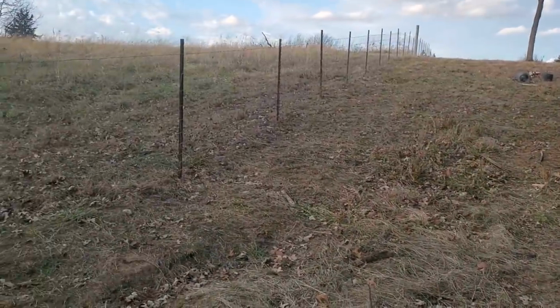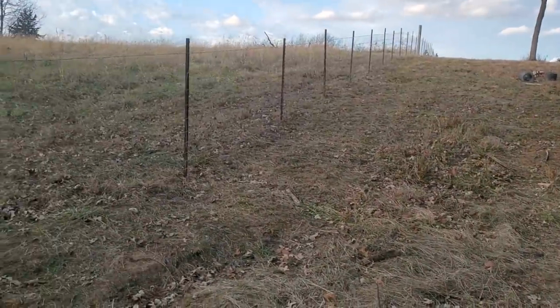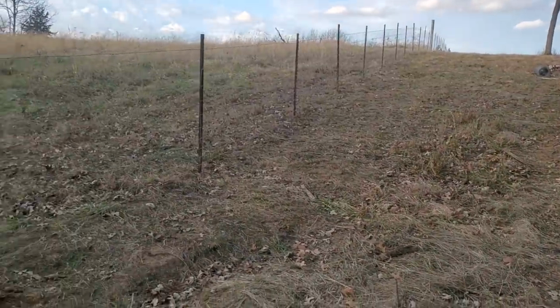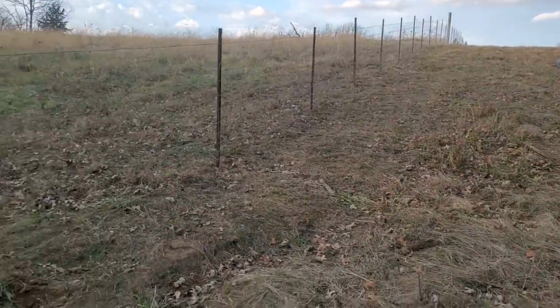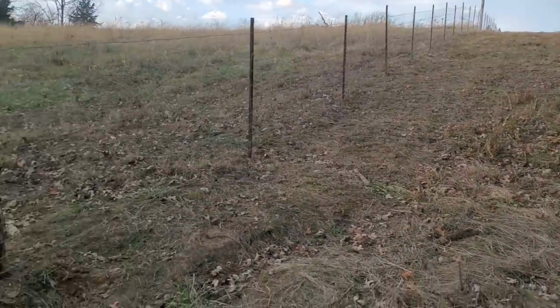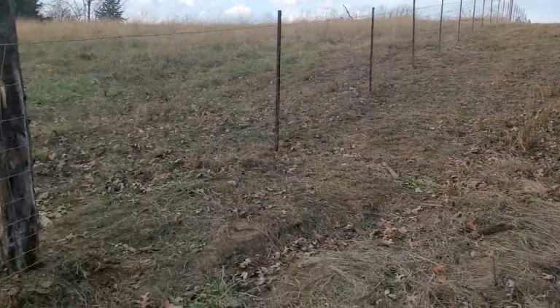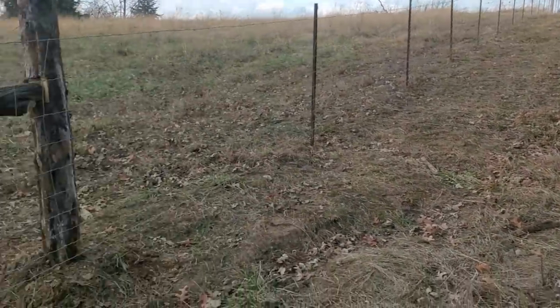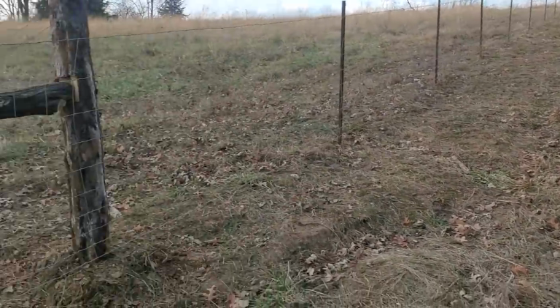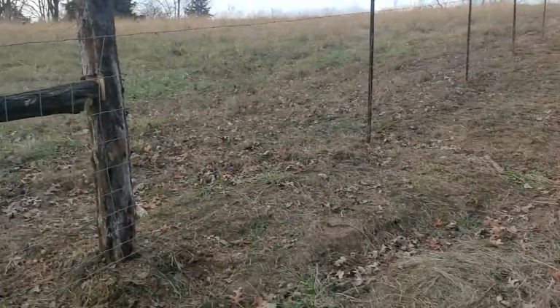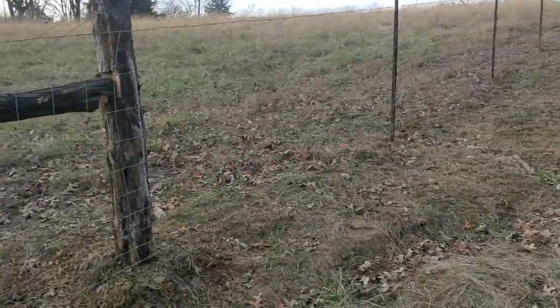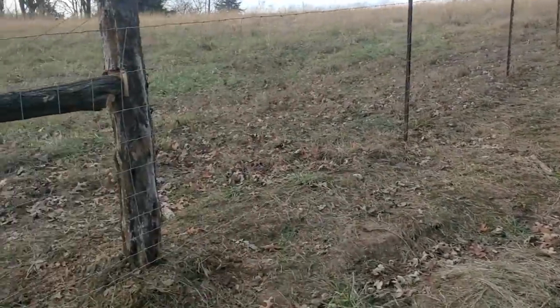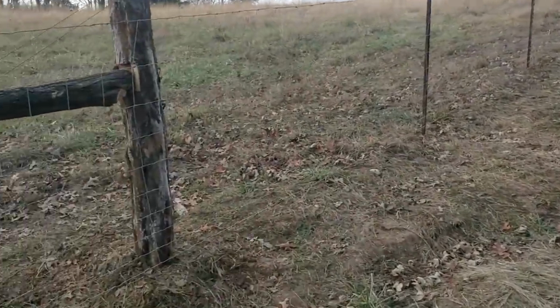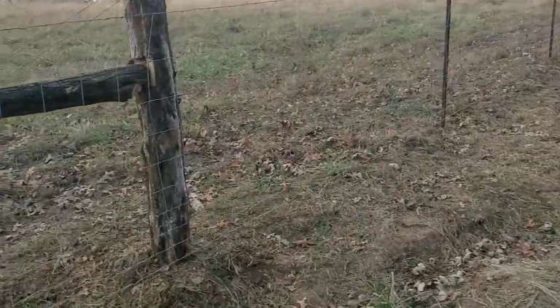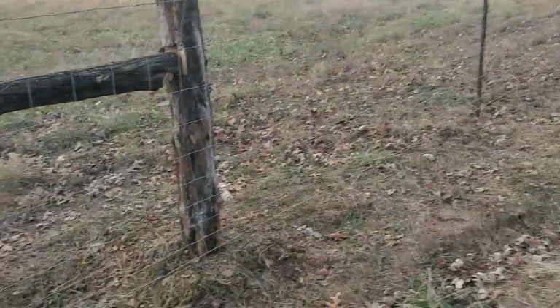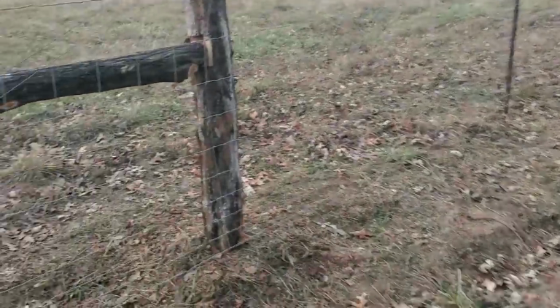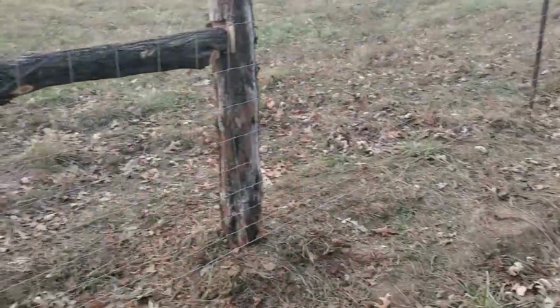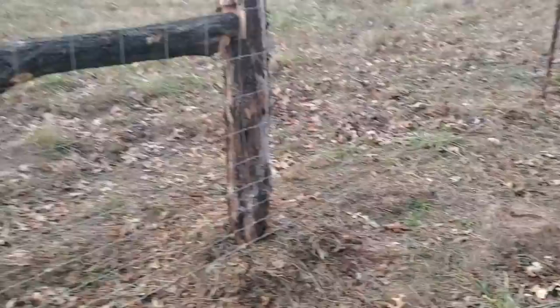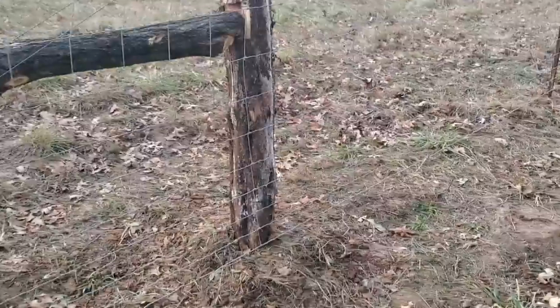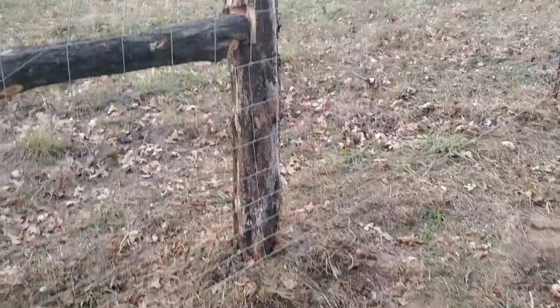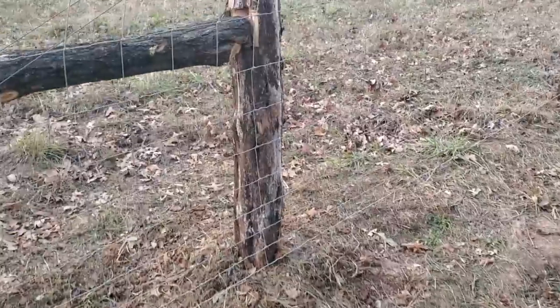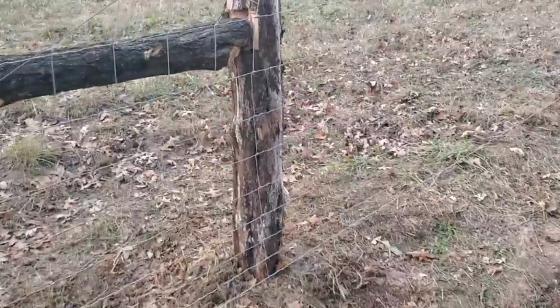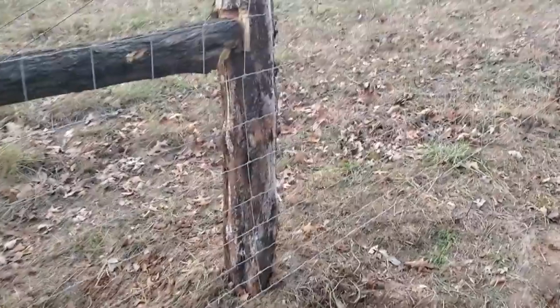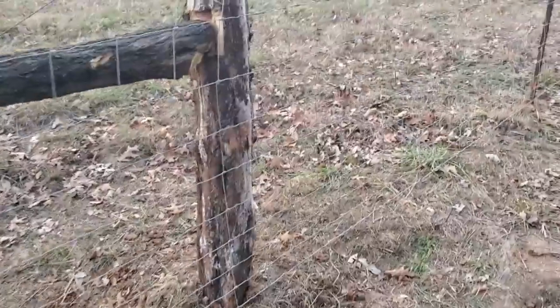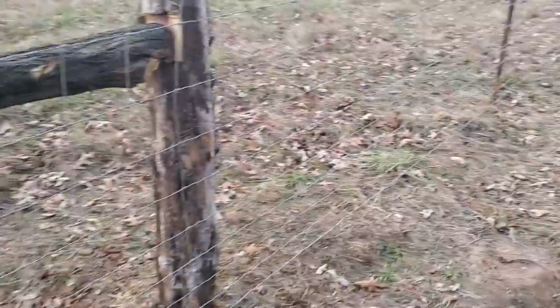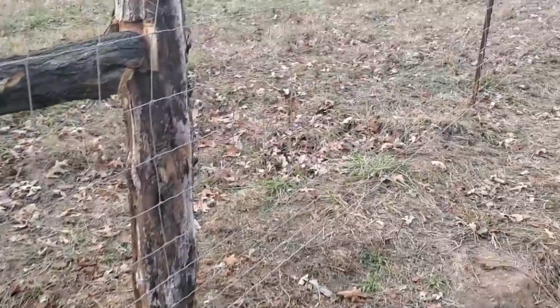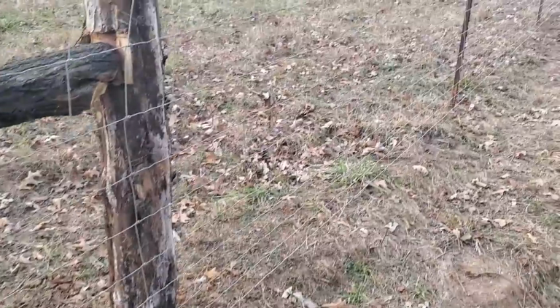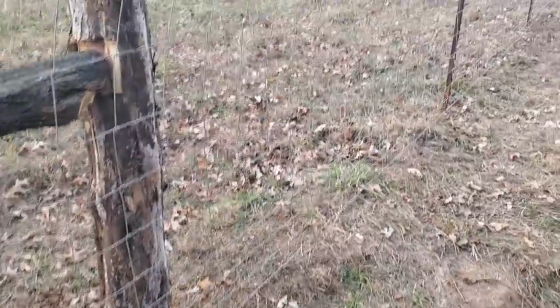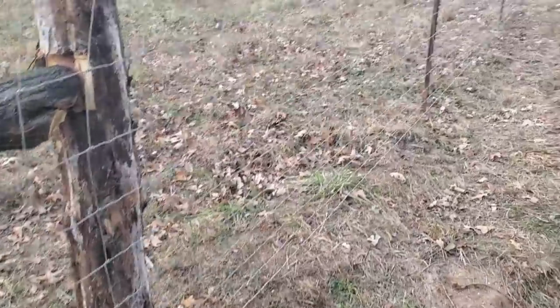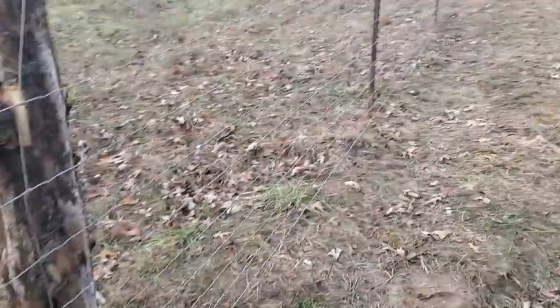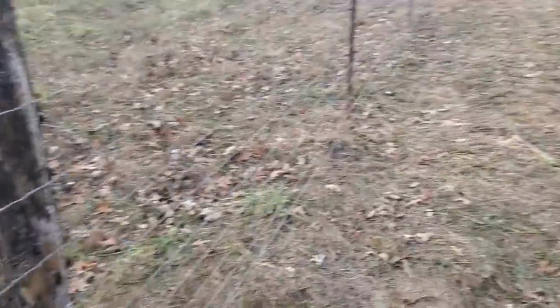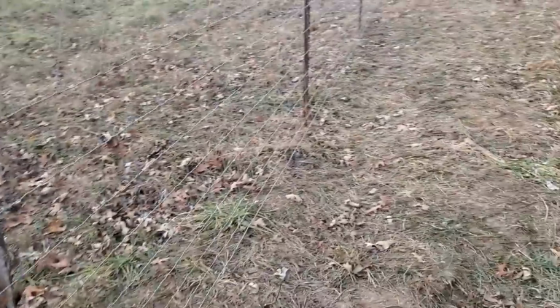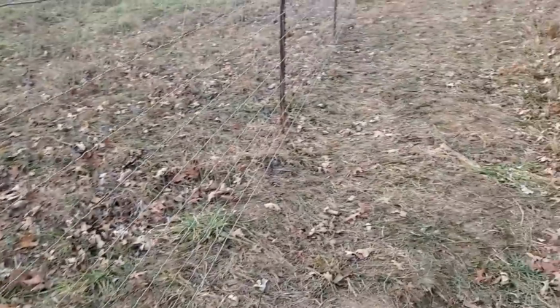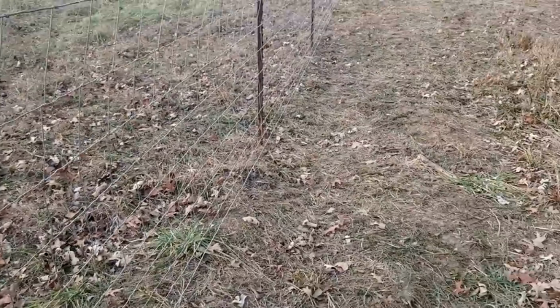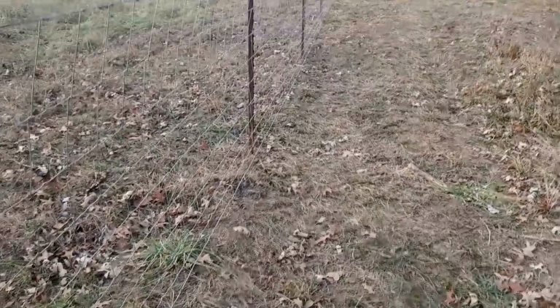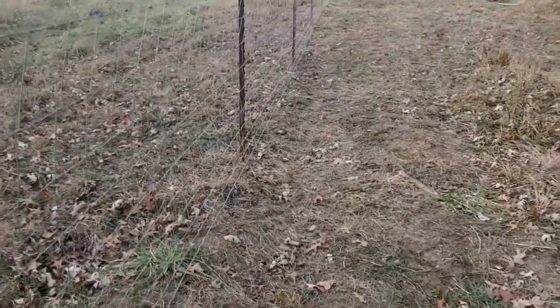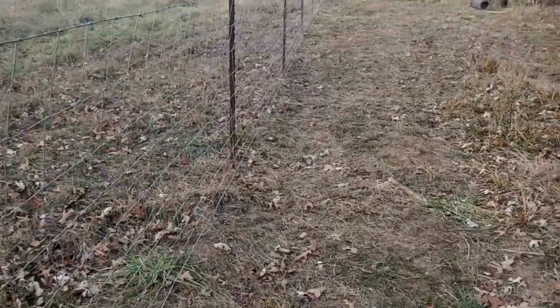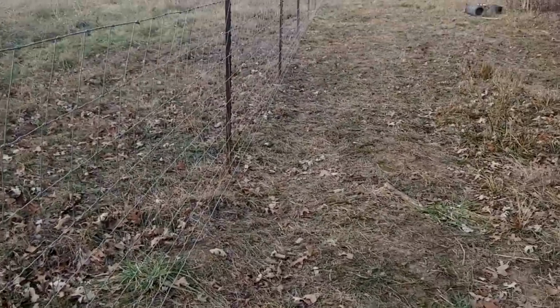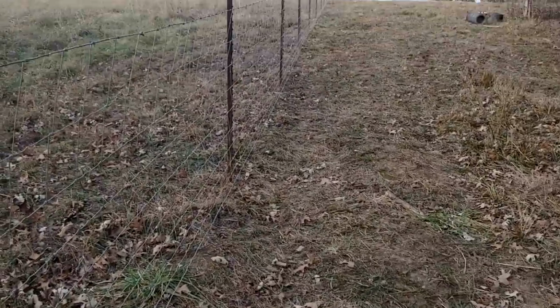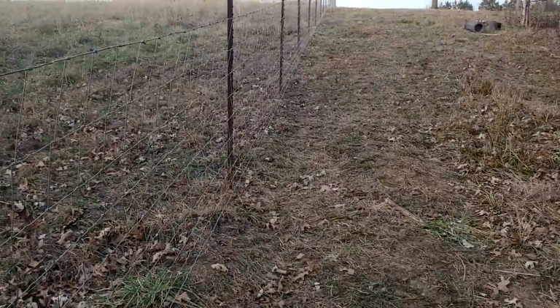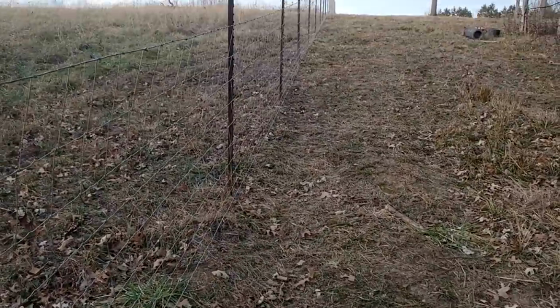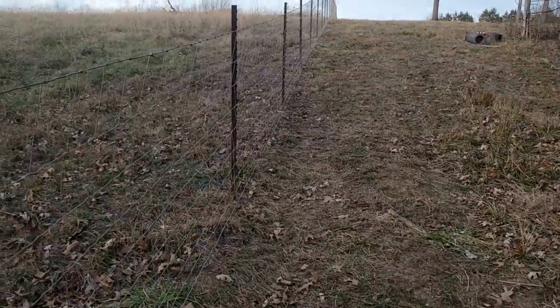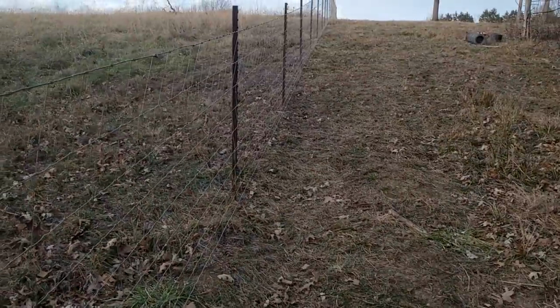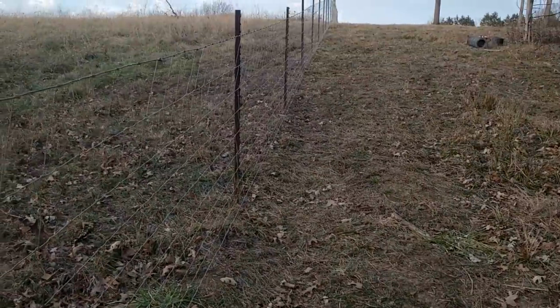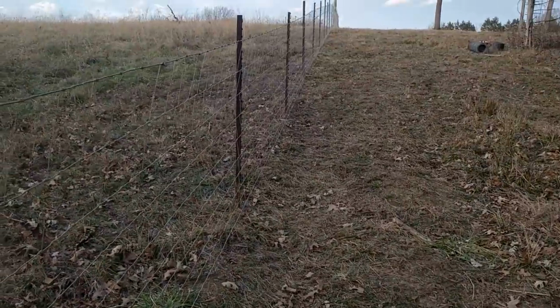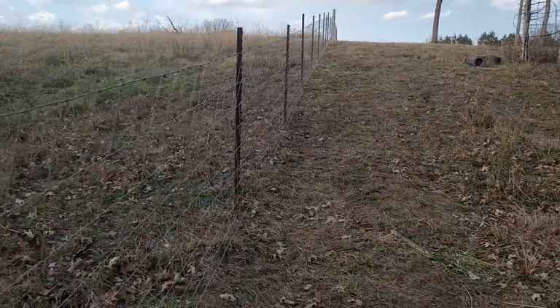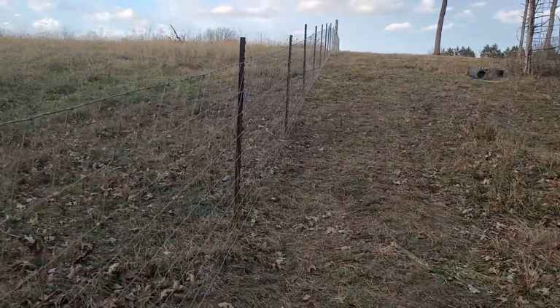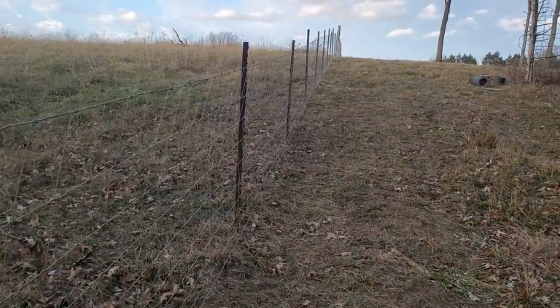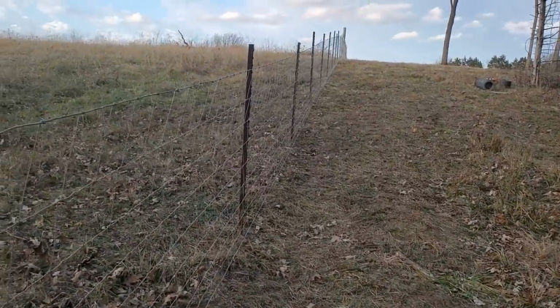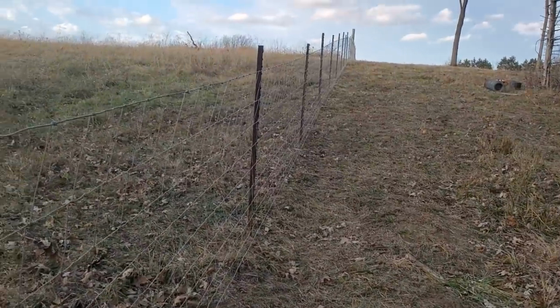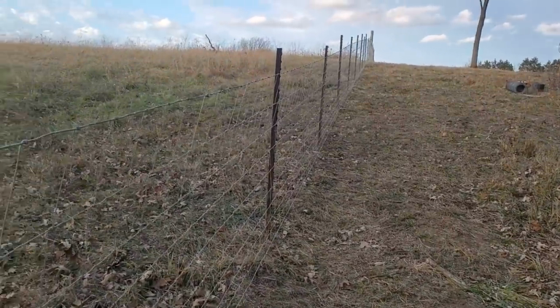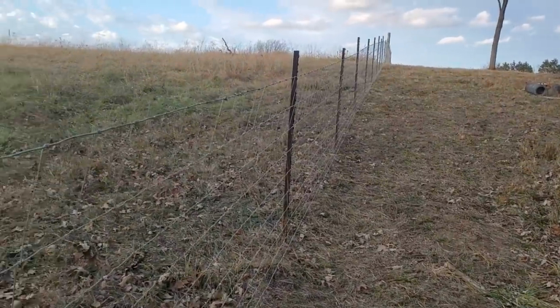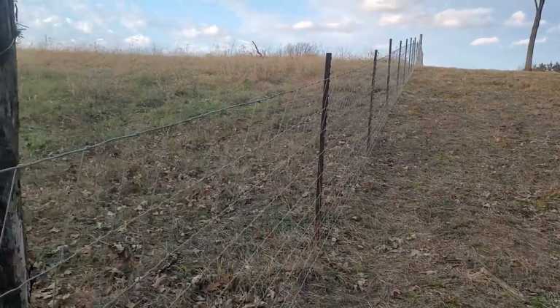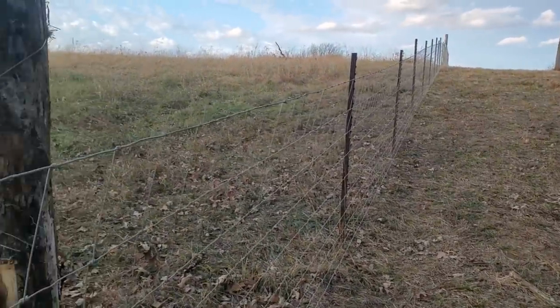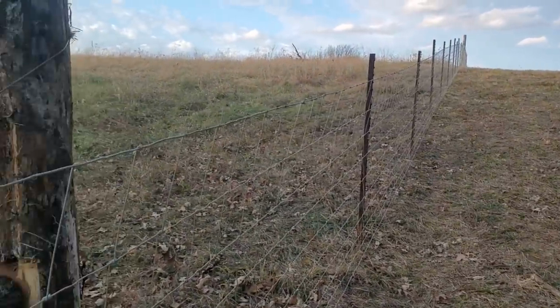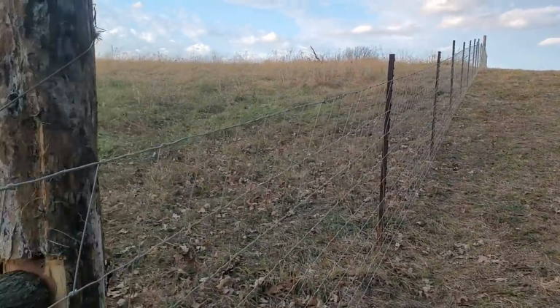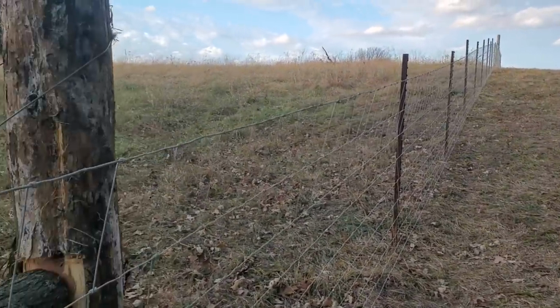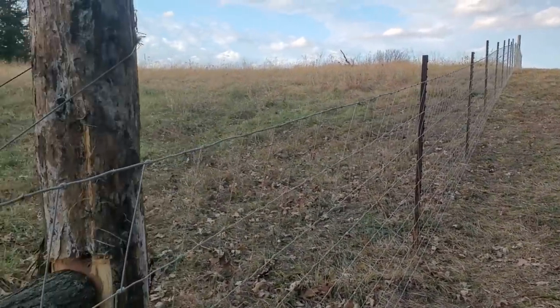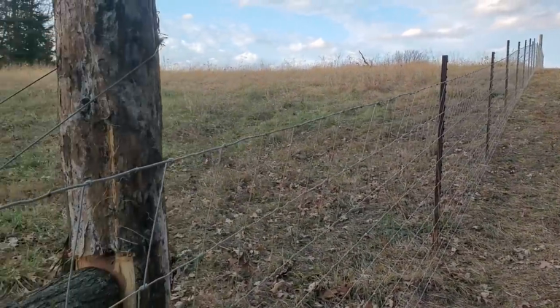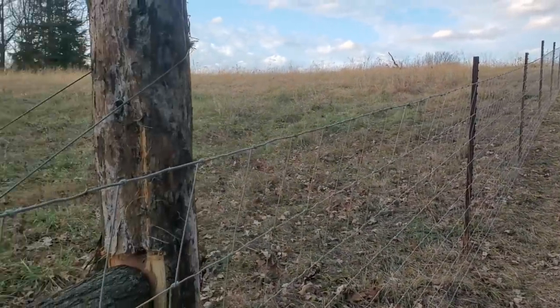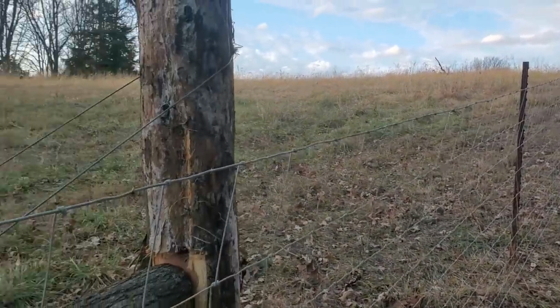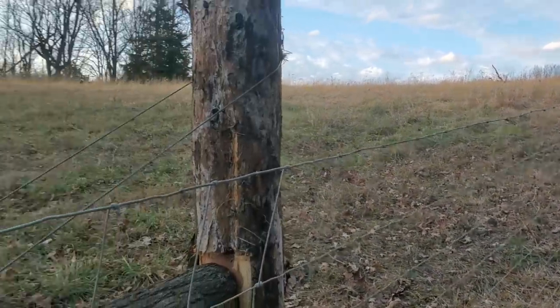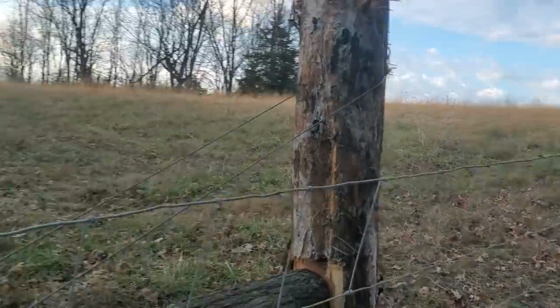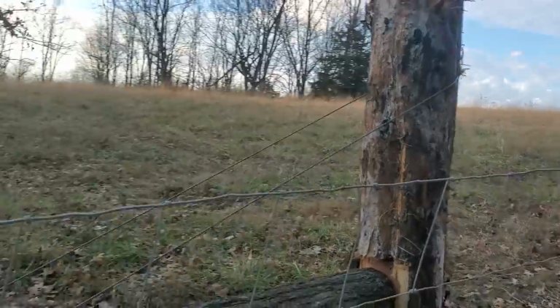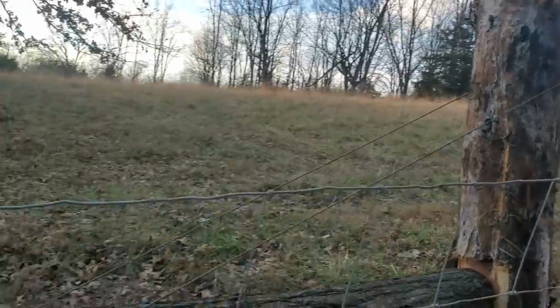This is the property line, folks. This is what was here — we just continued on with what they had. But we had to set all corners, of course.